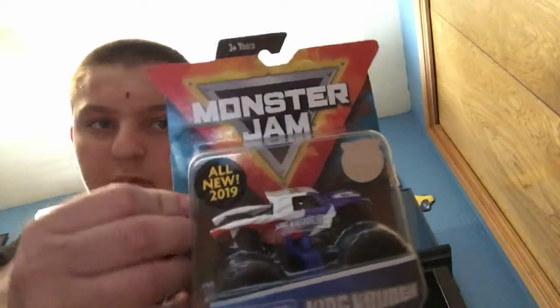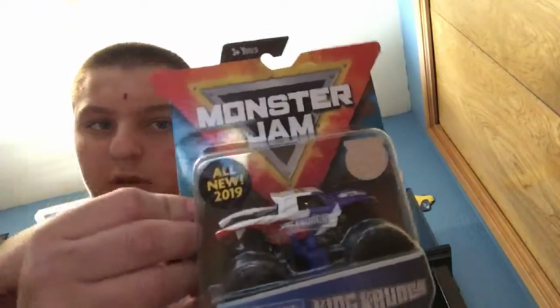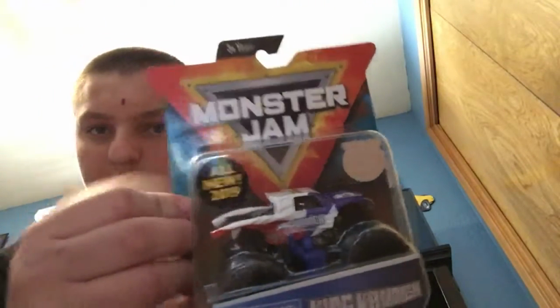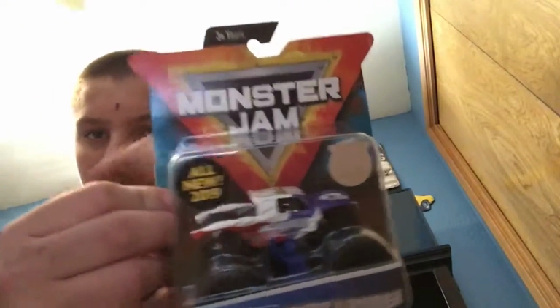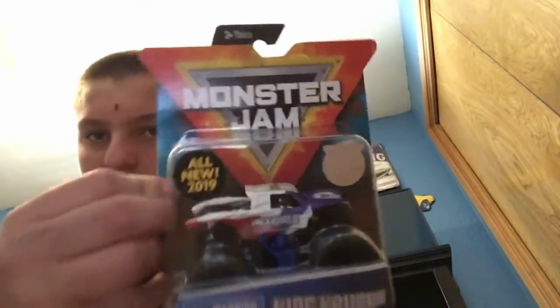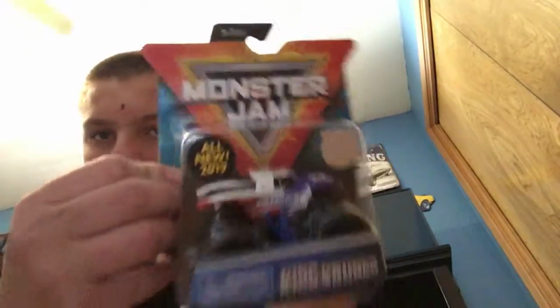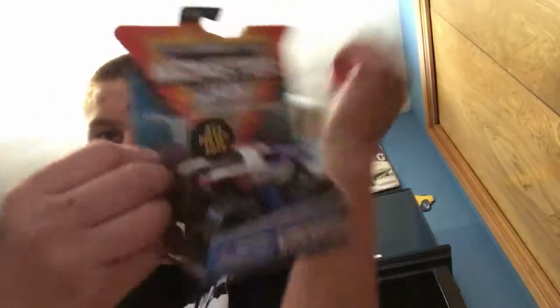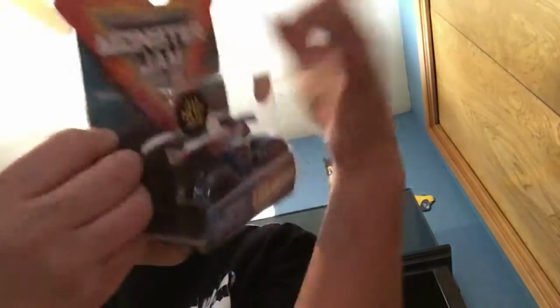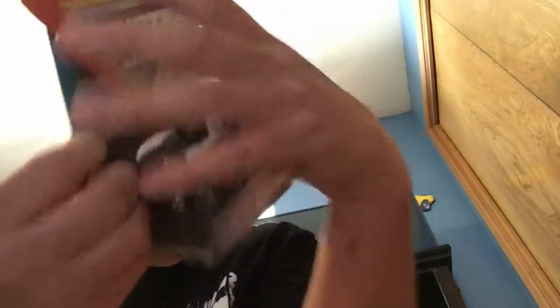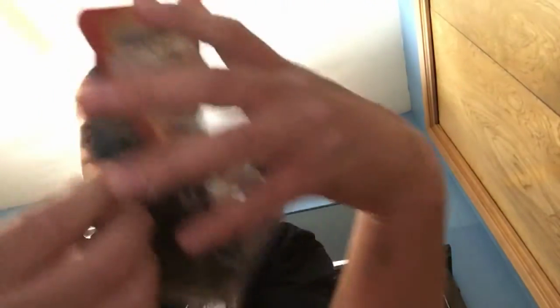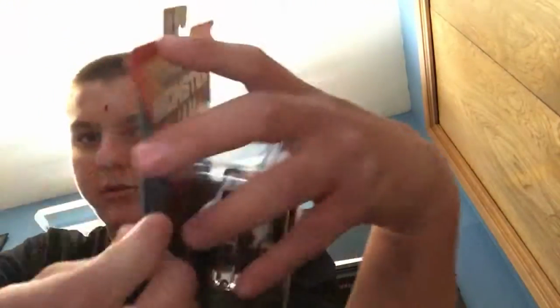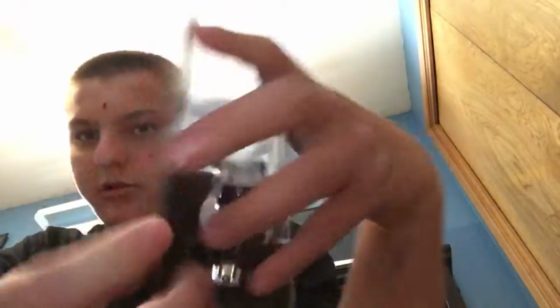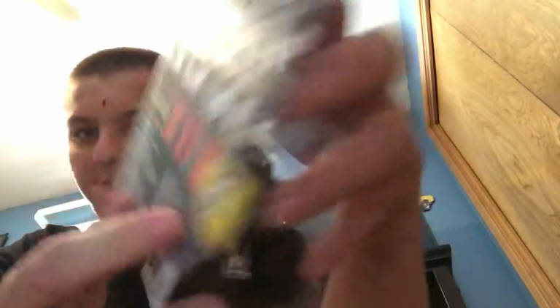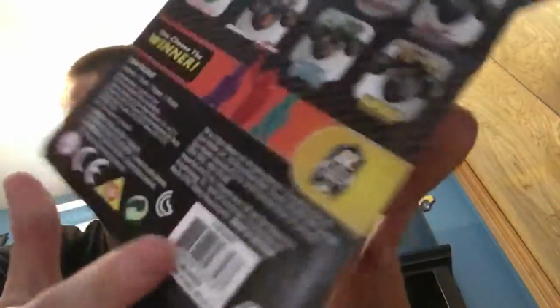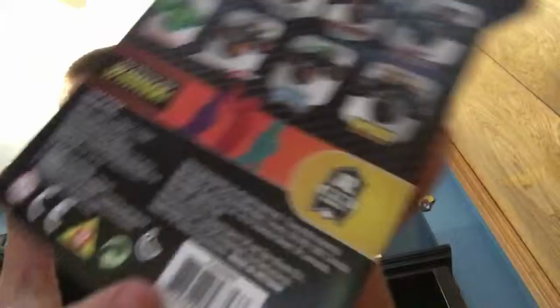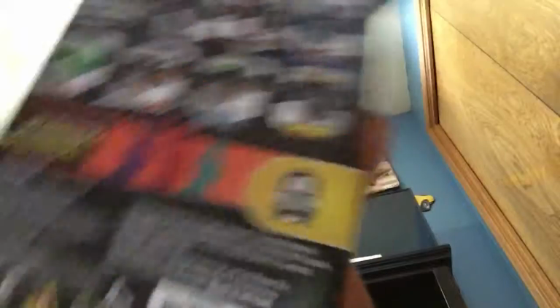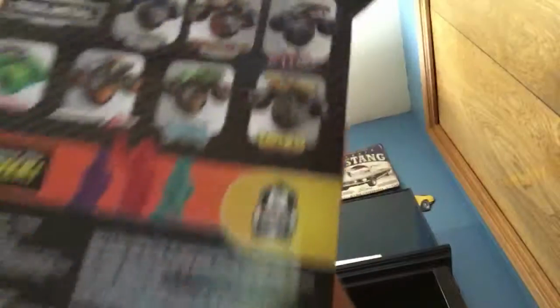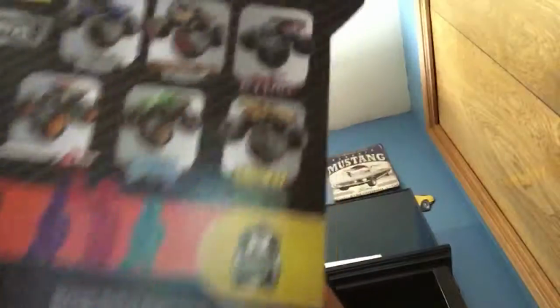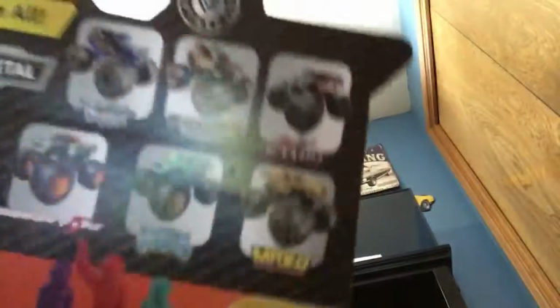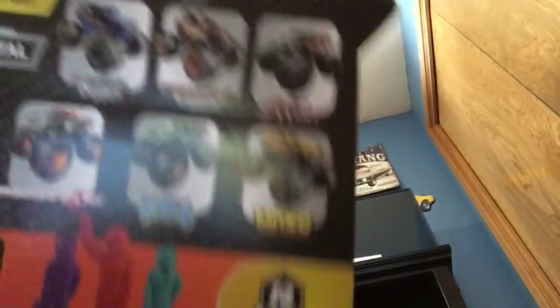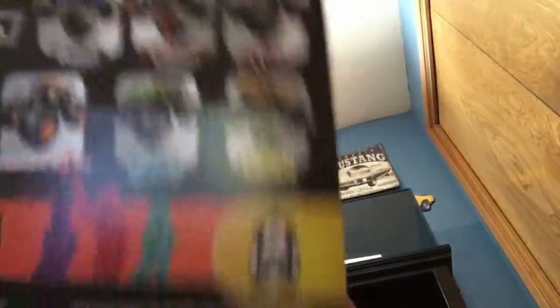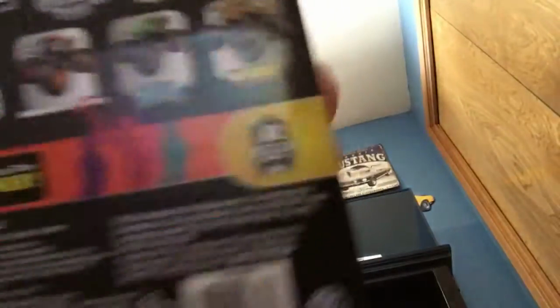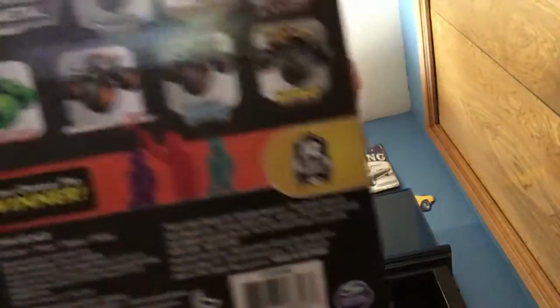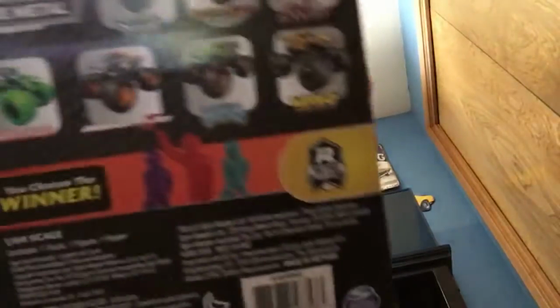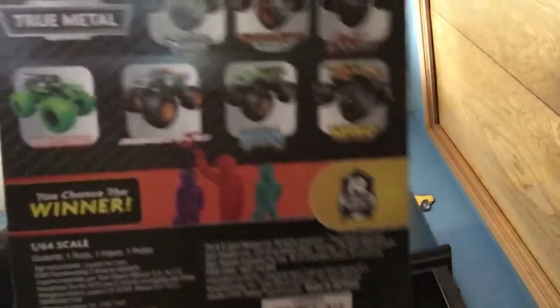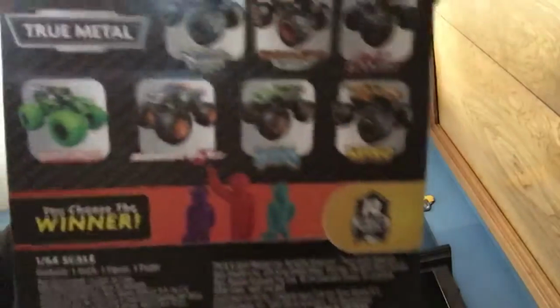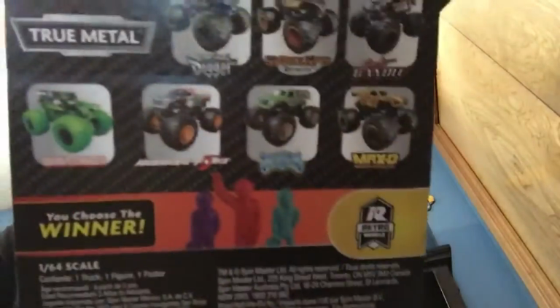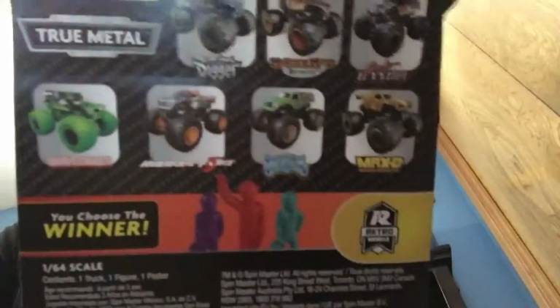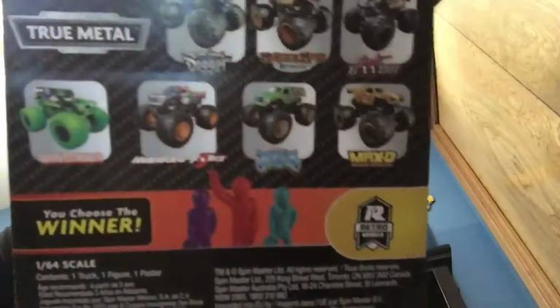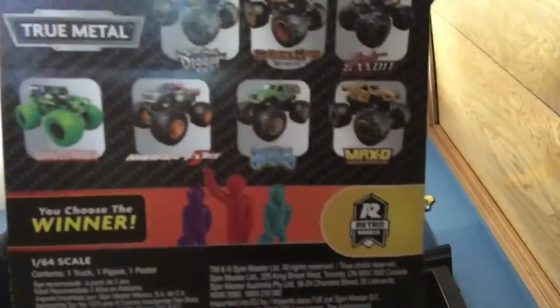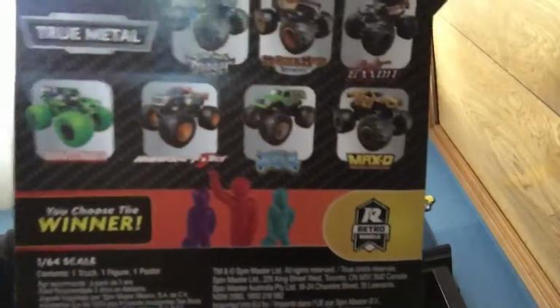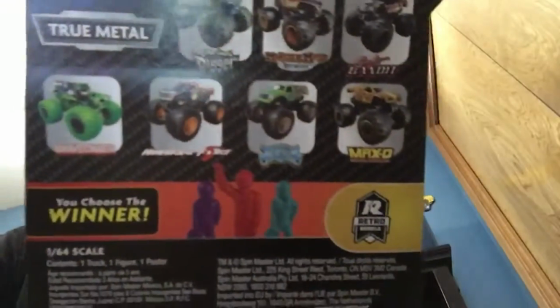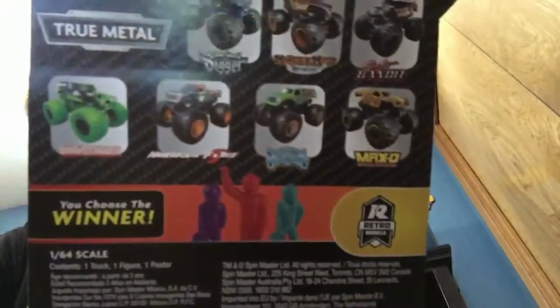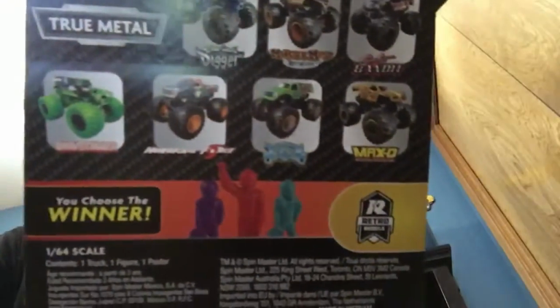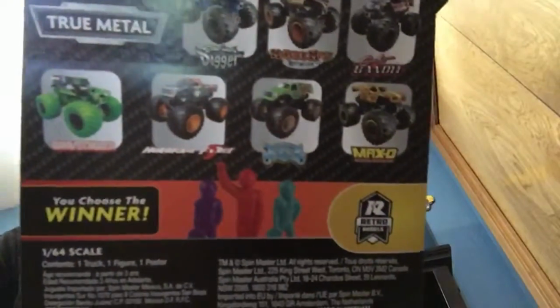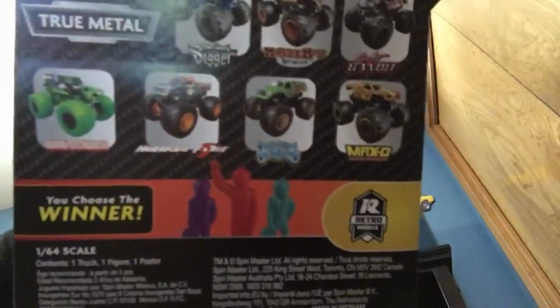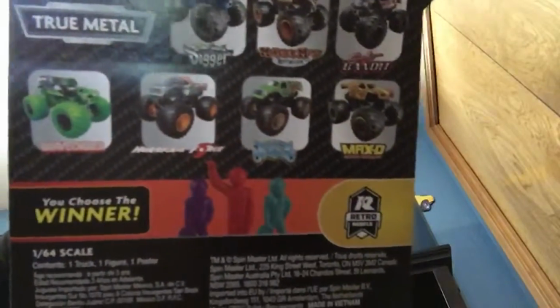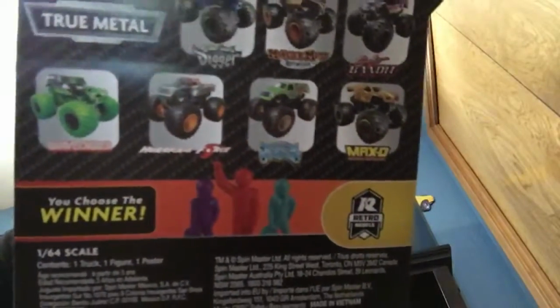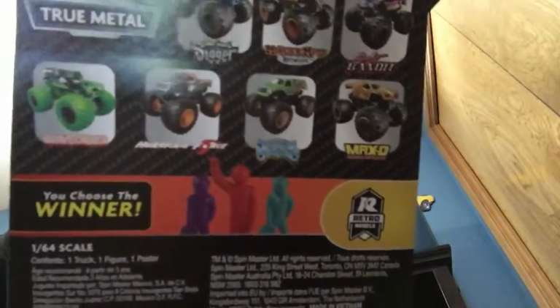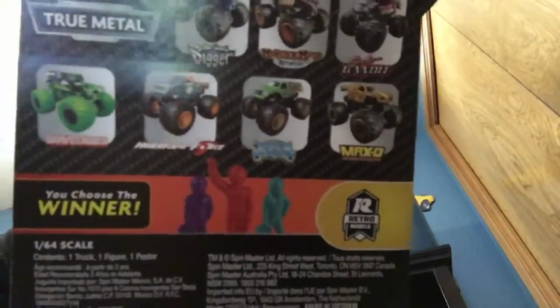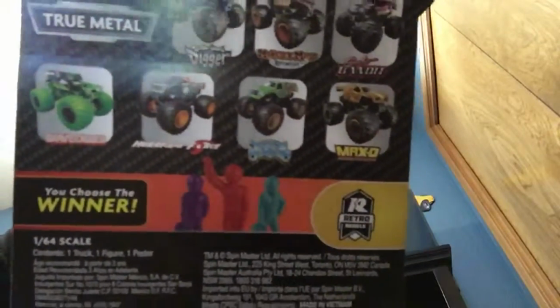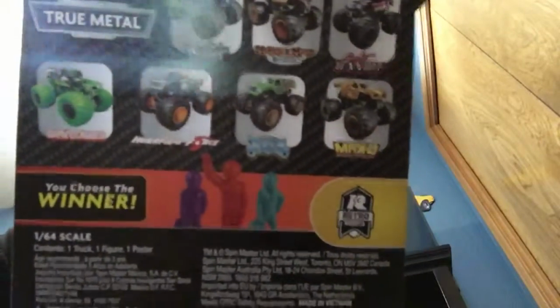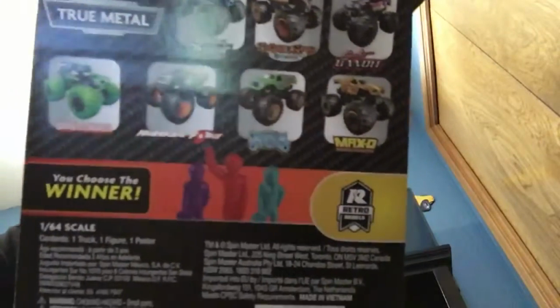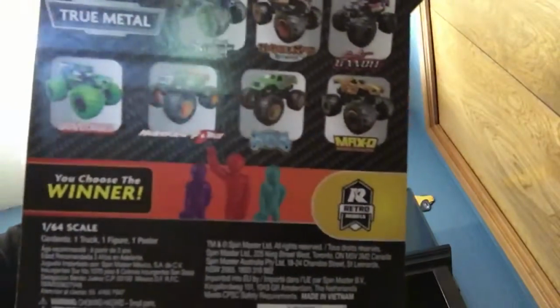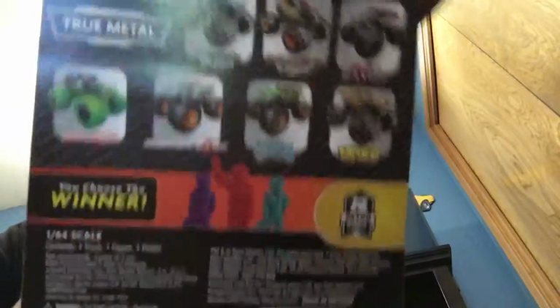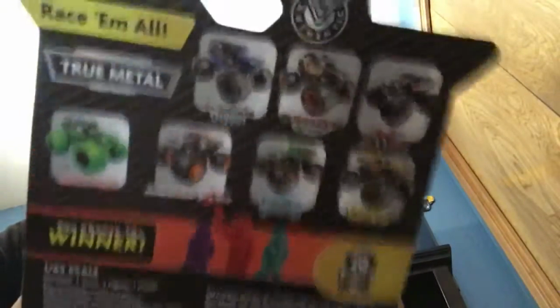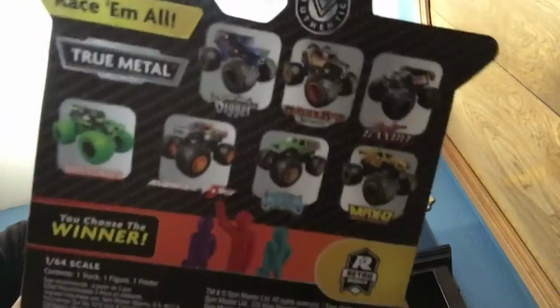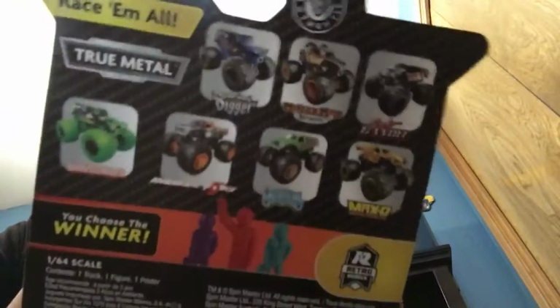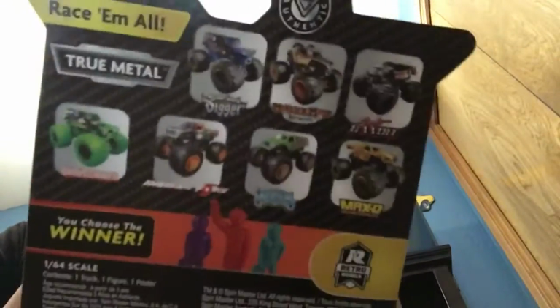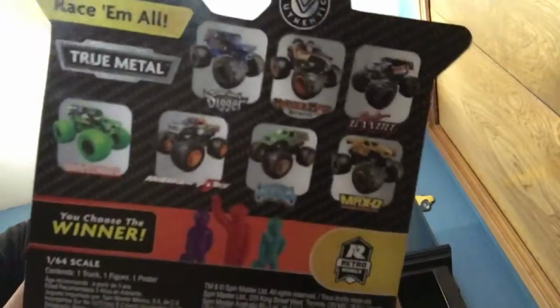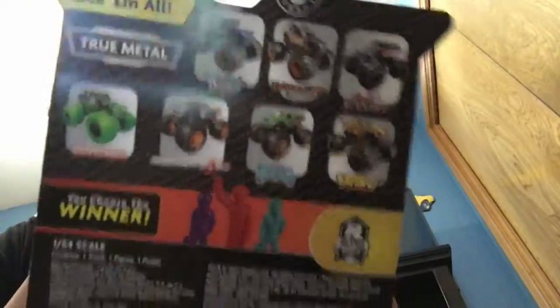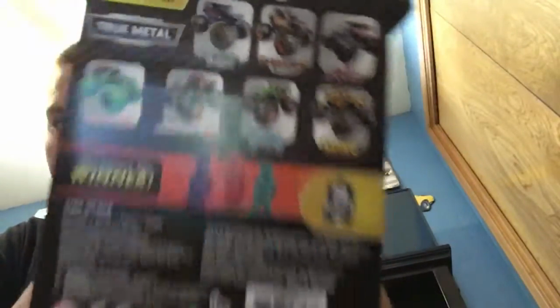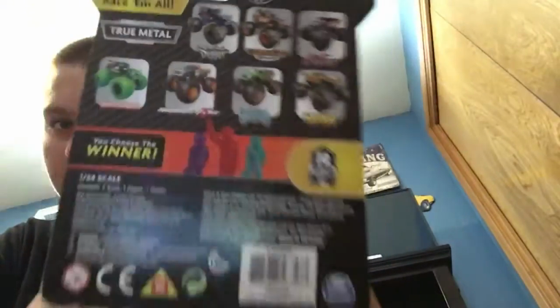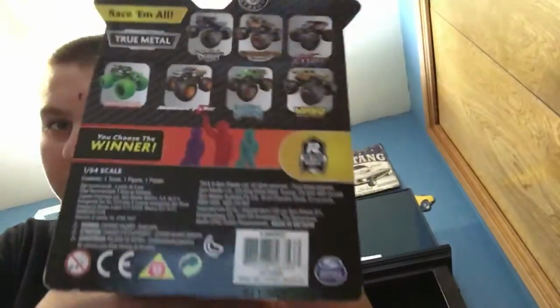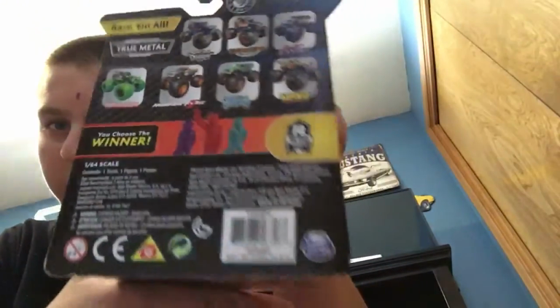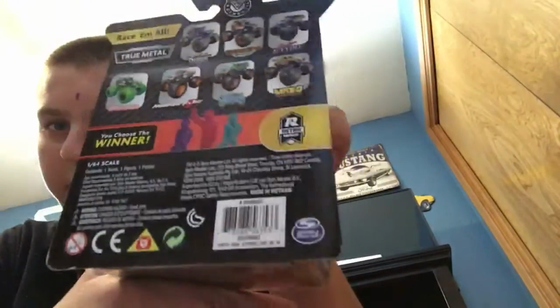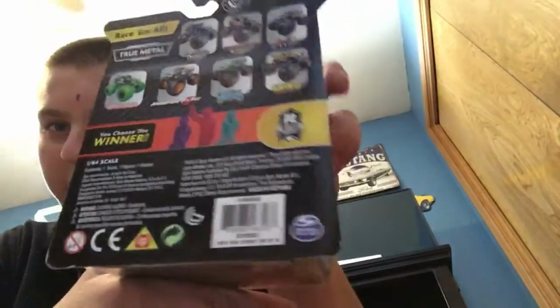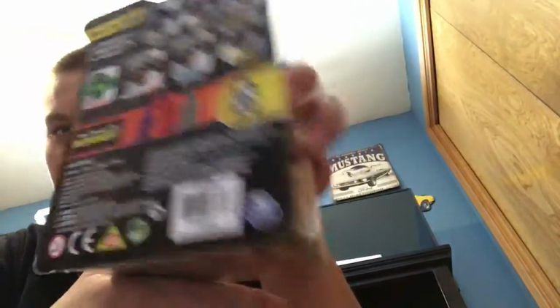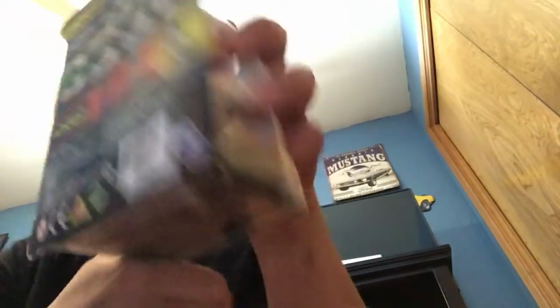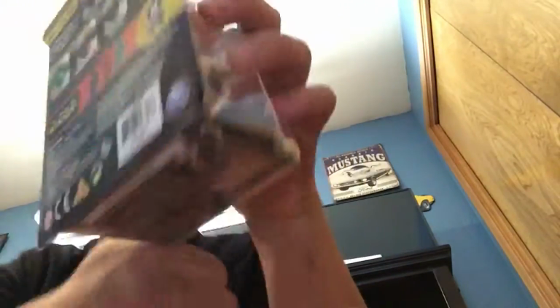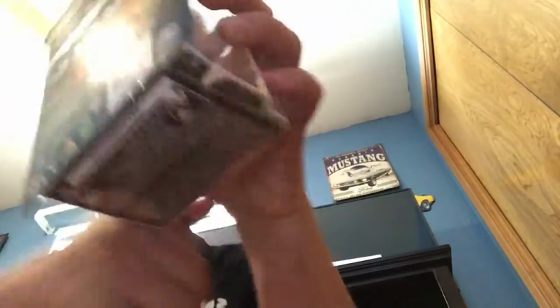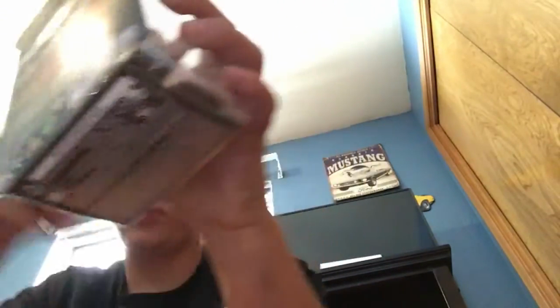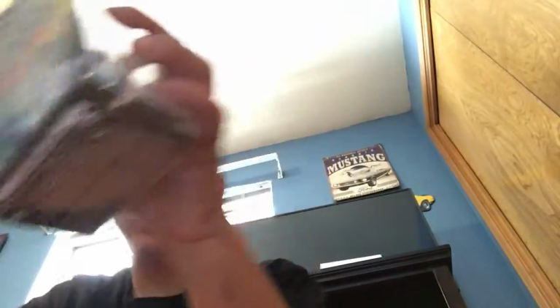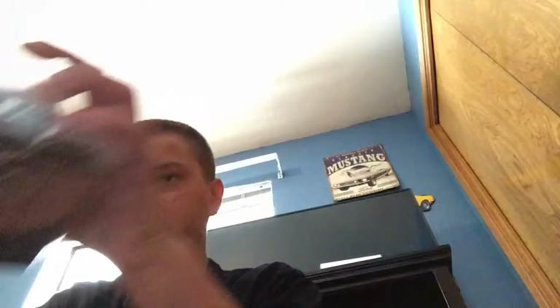And these are the trucks on the back. Let's open it.